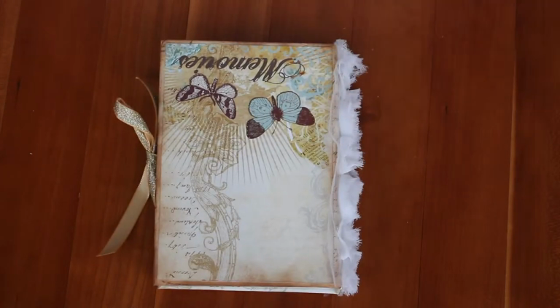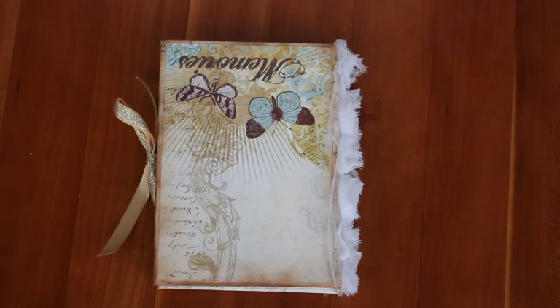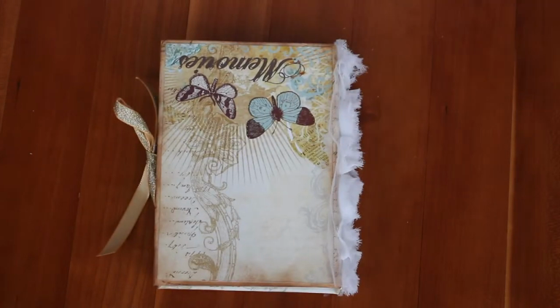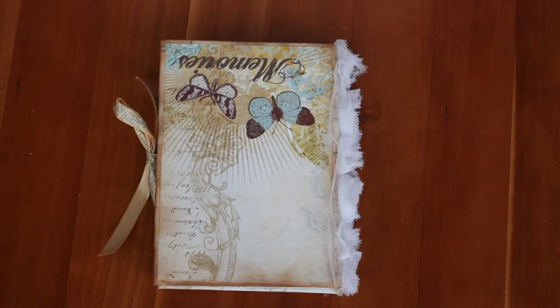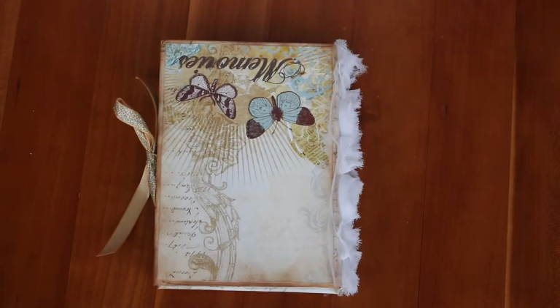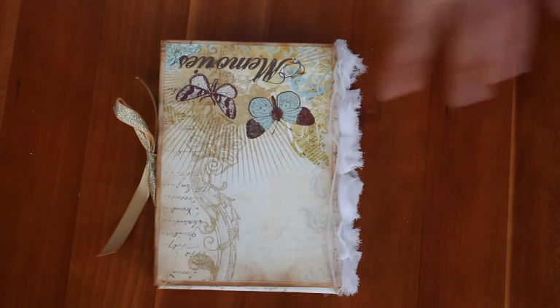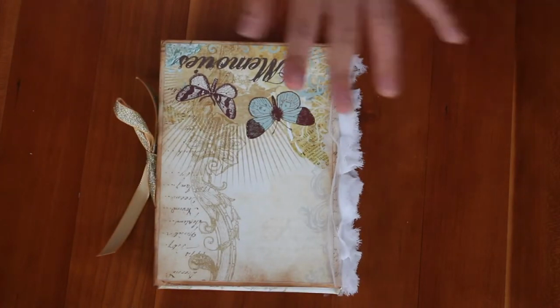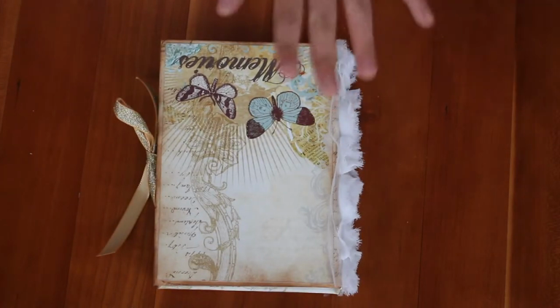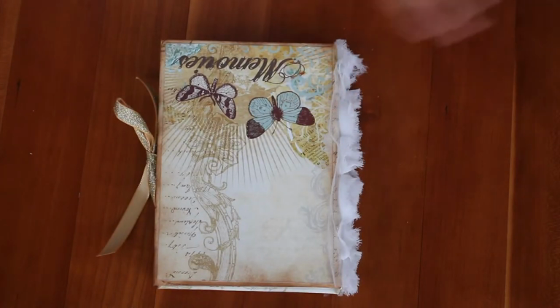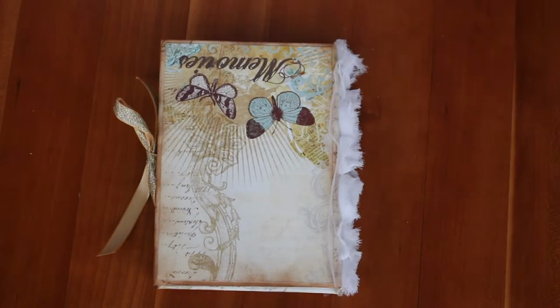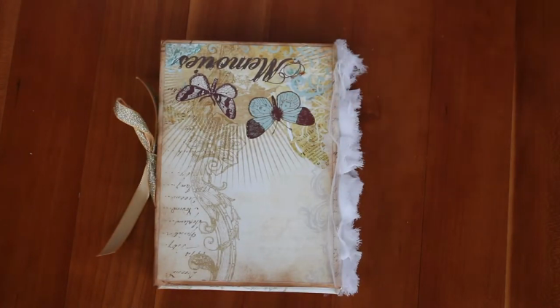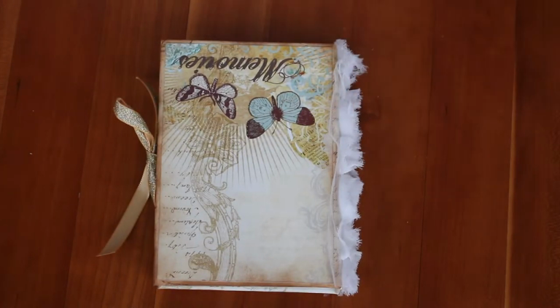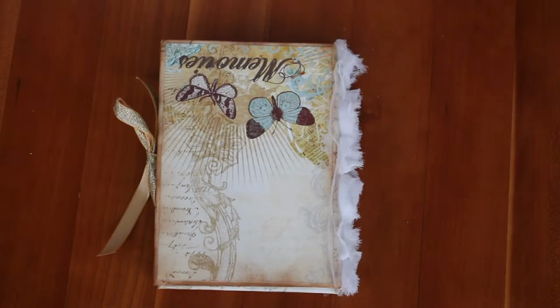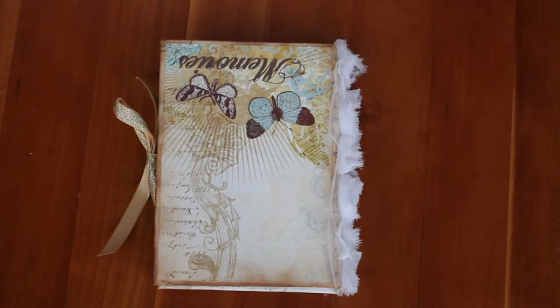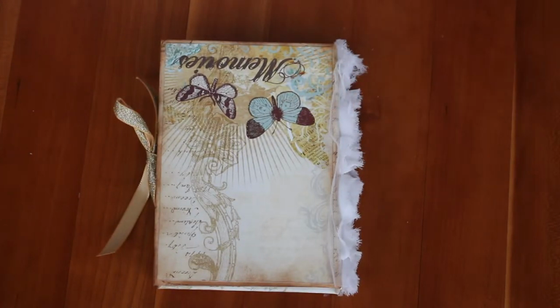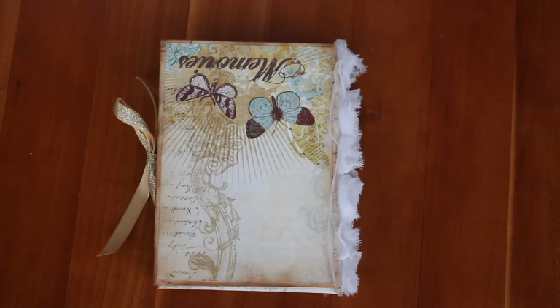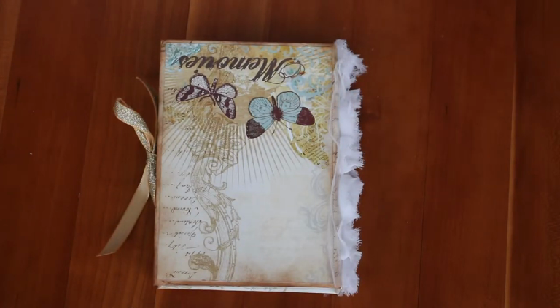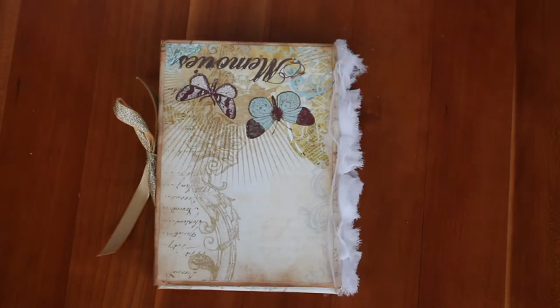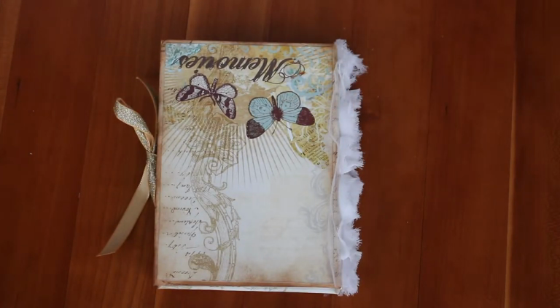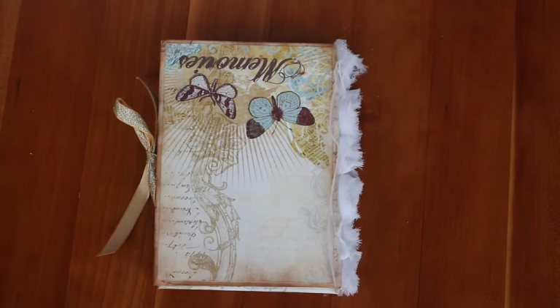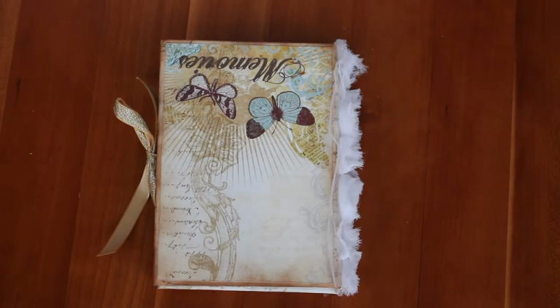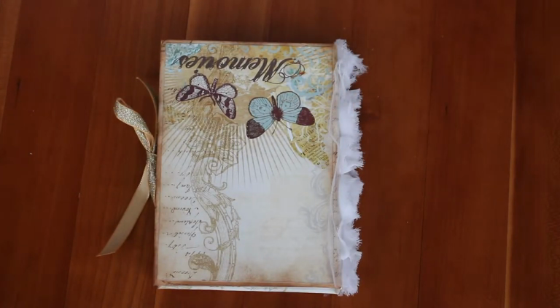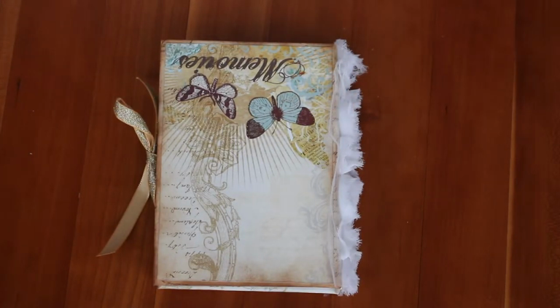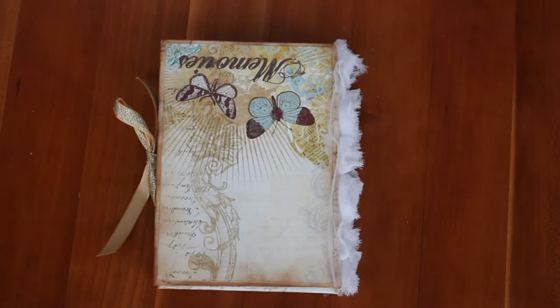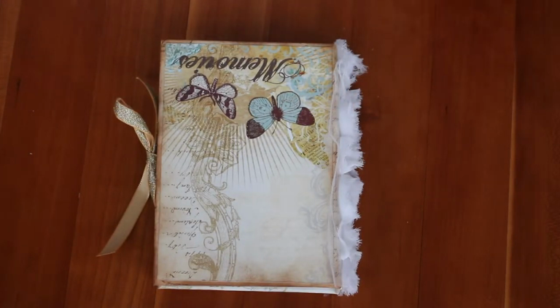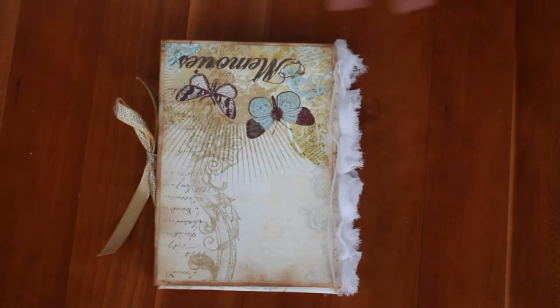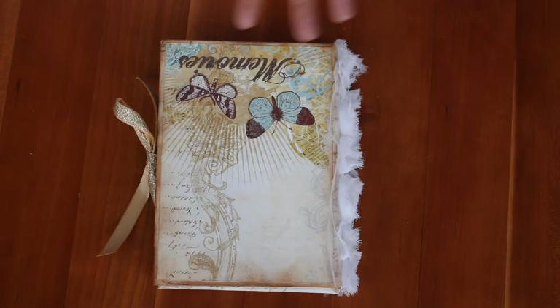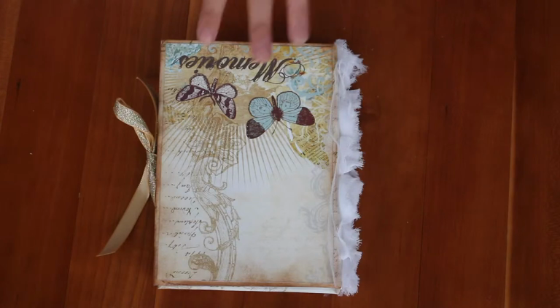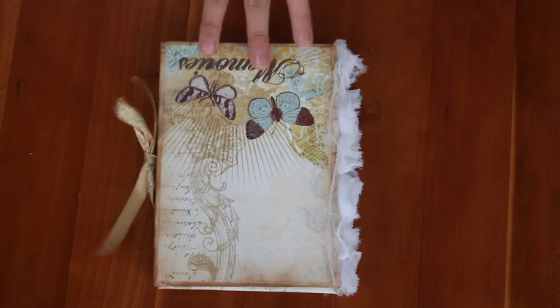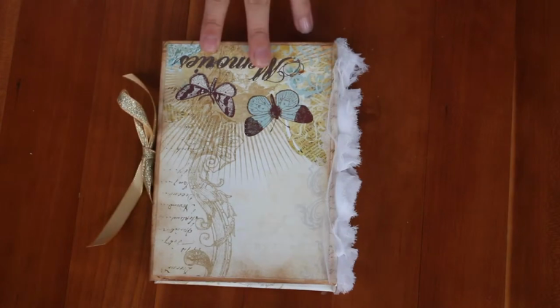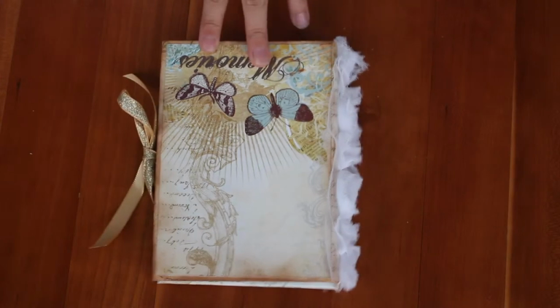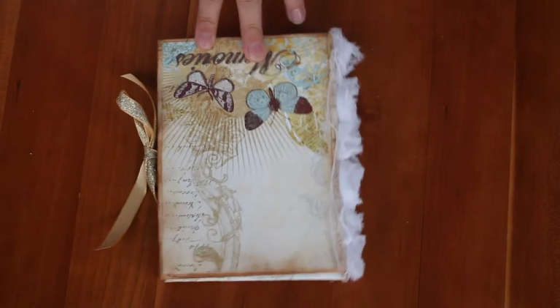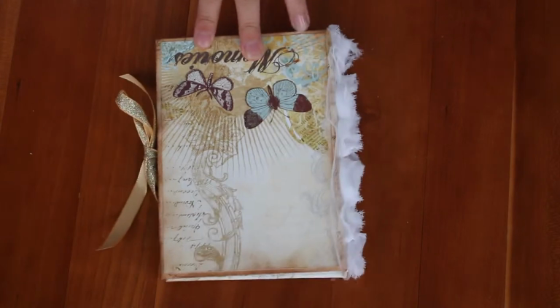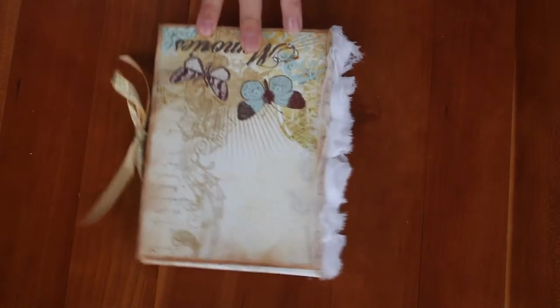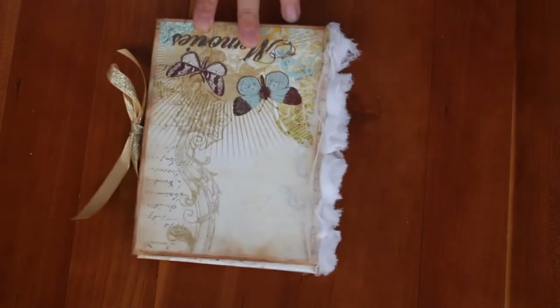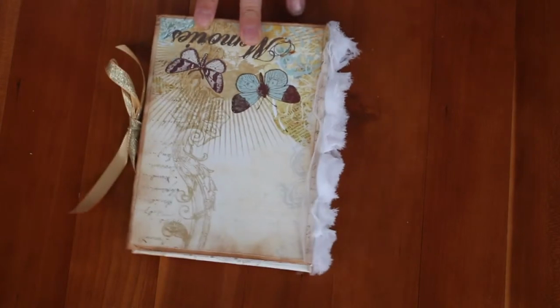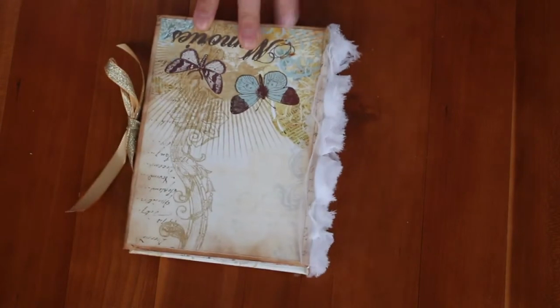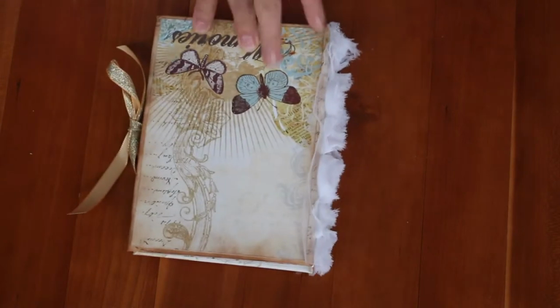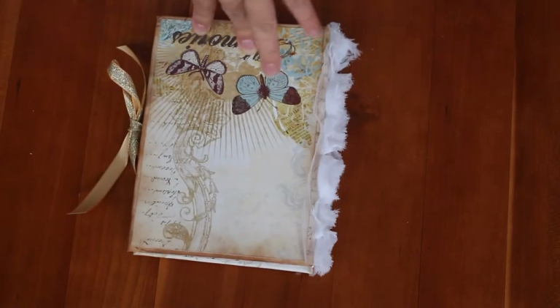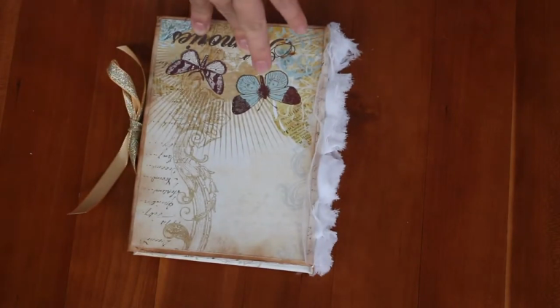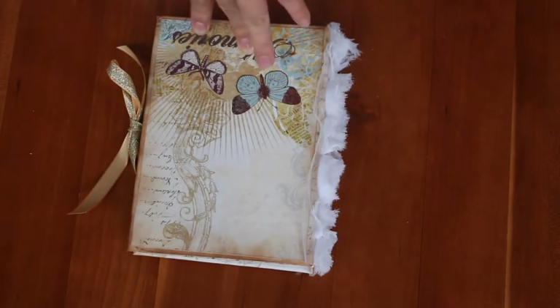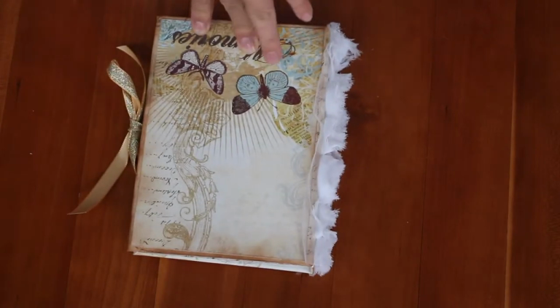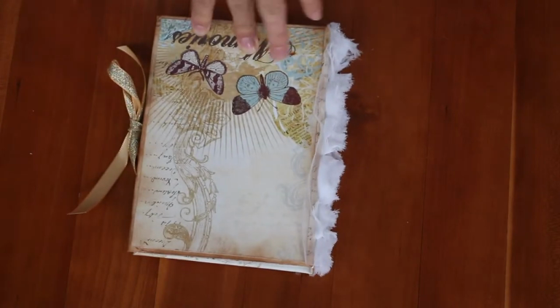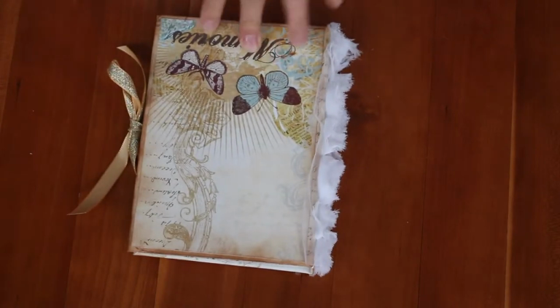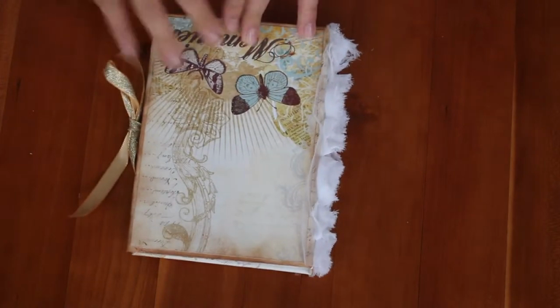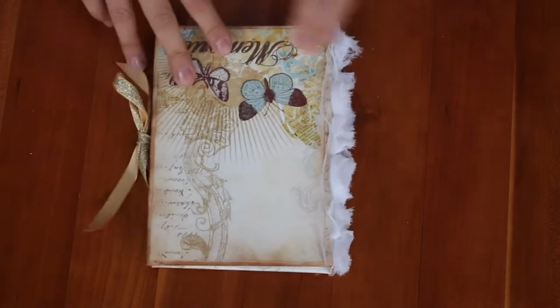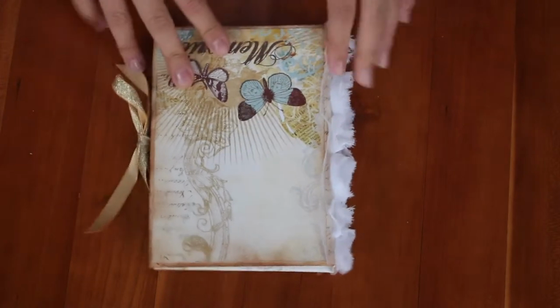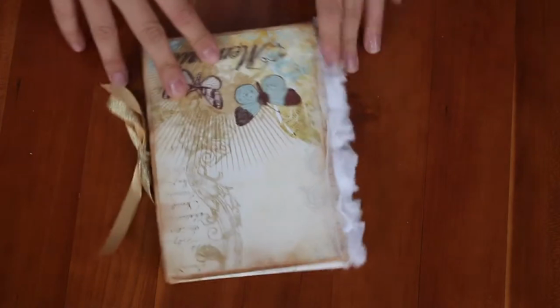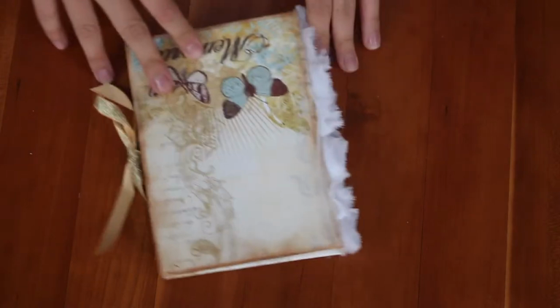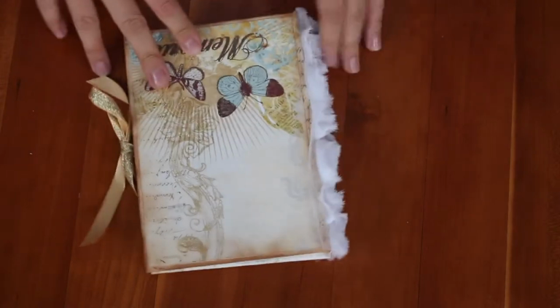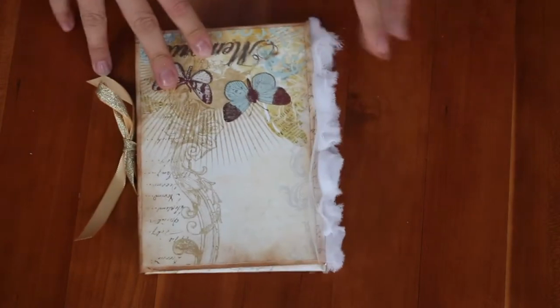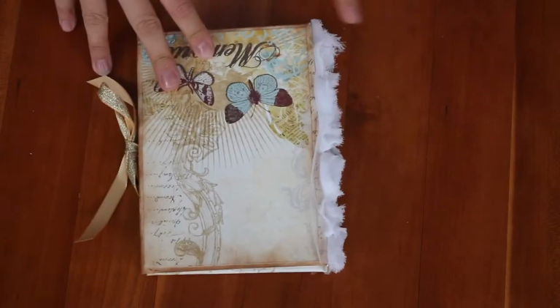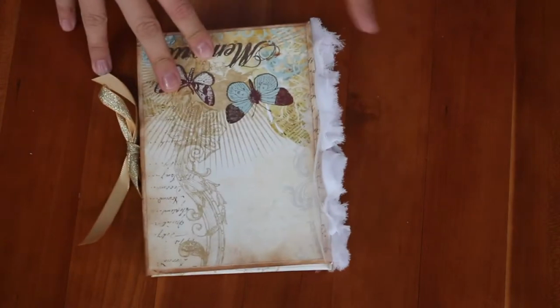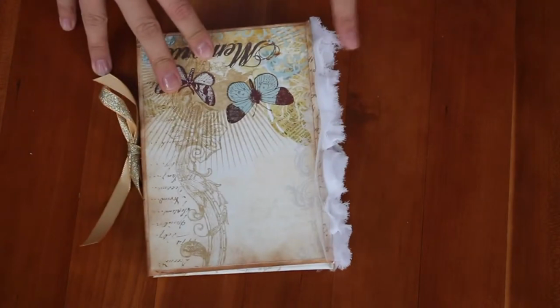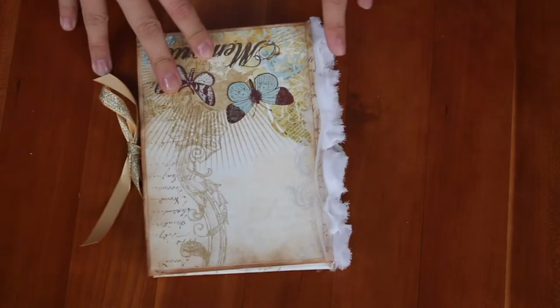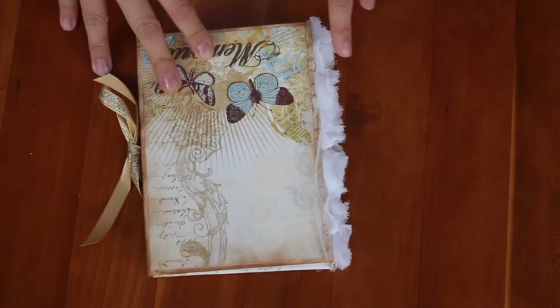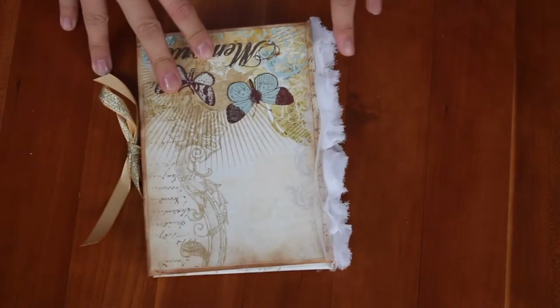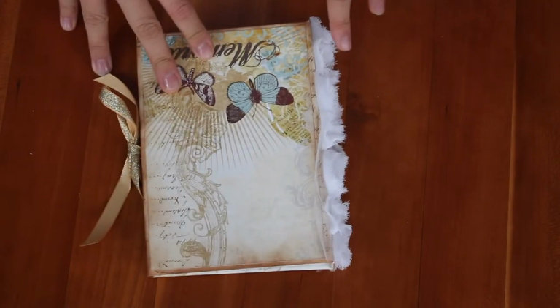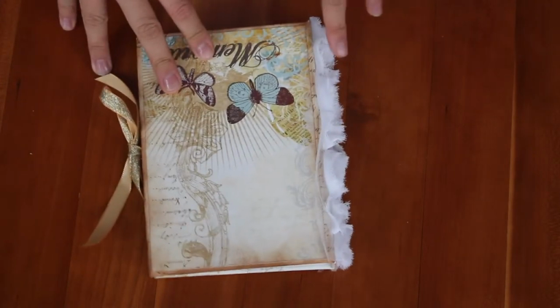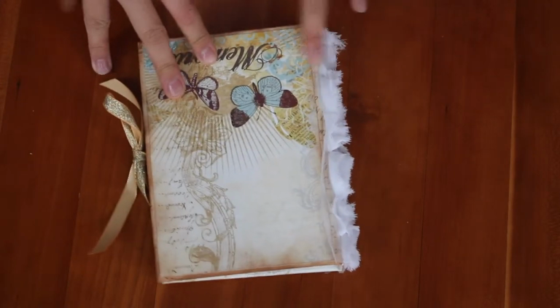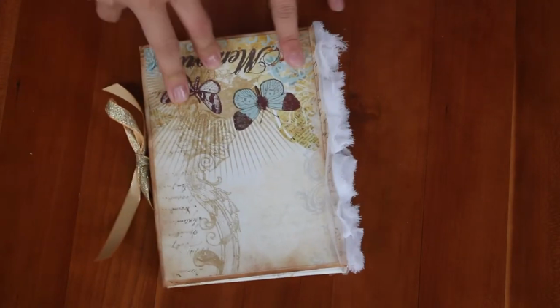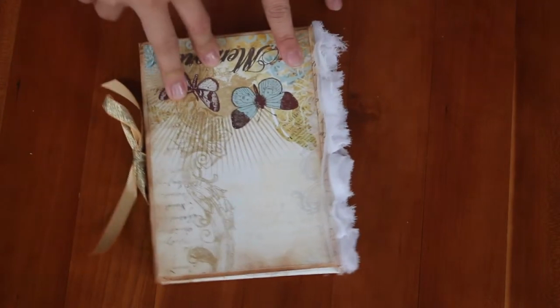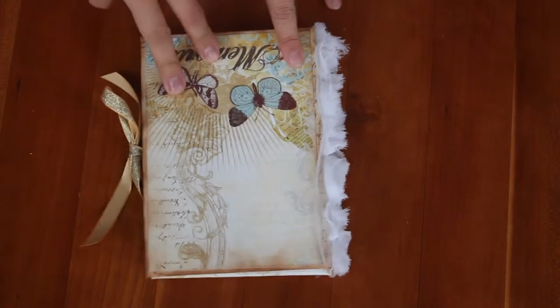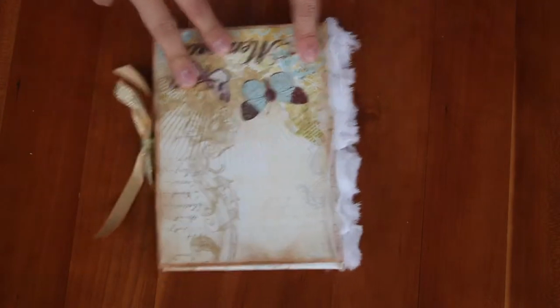The paper stack I used was the Primrose stack by DCWV. I think it was in my last haul.